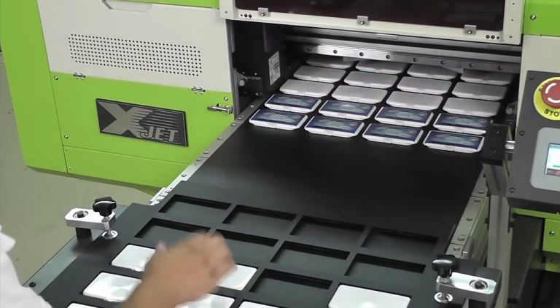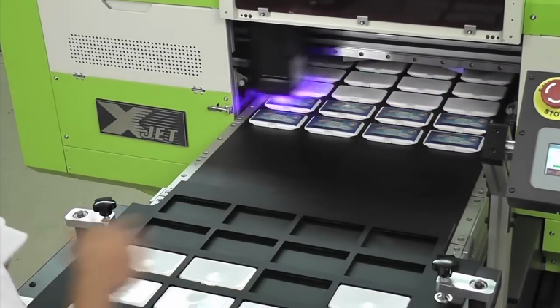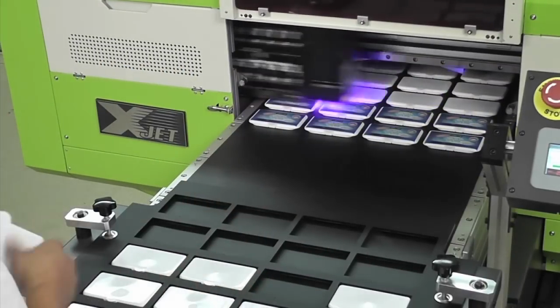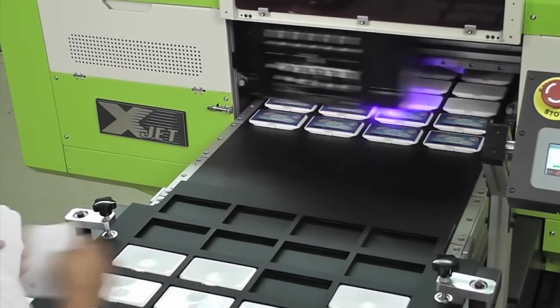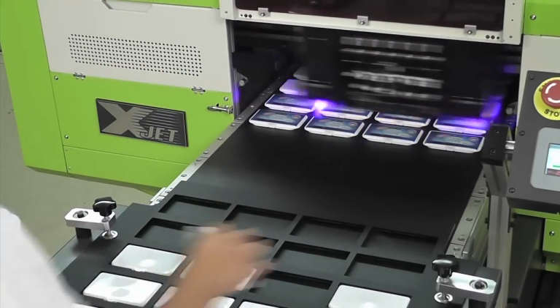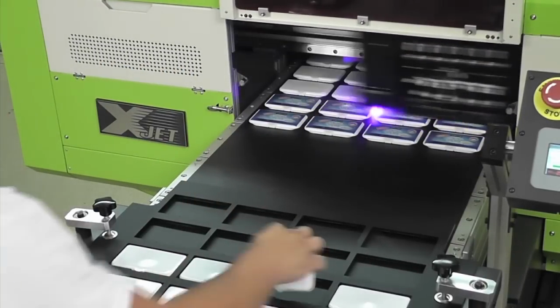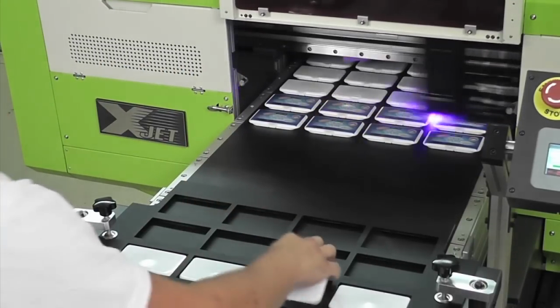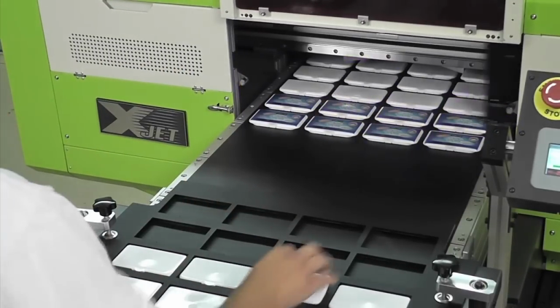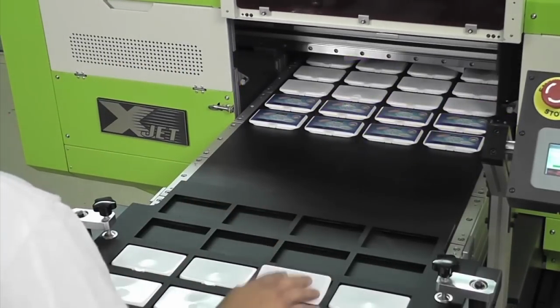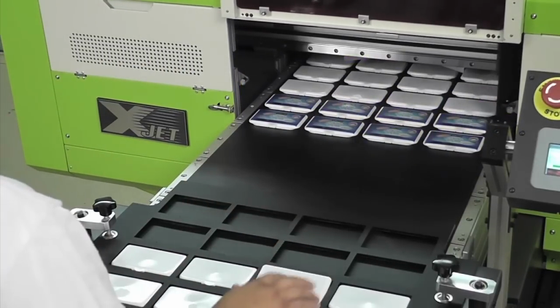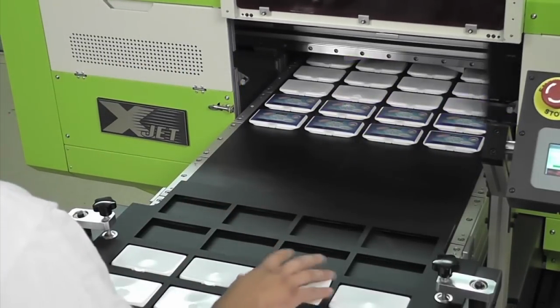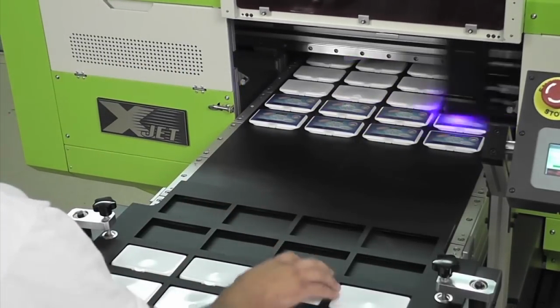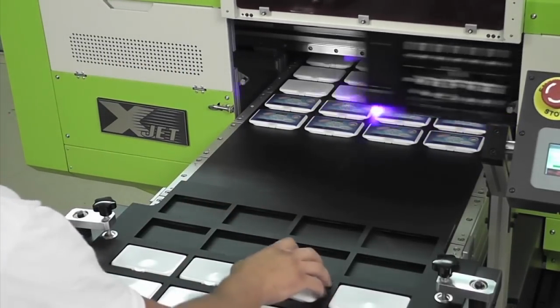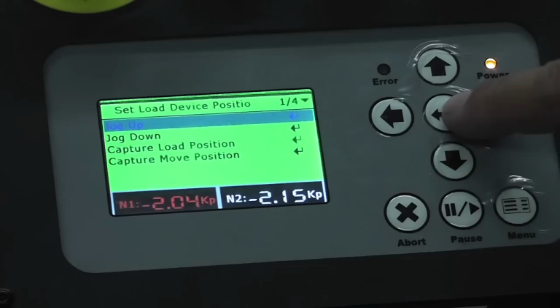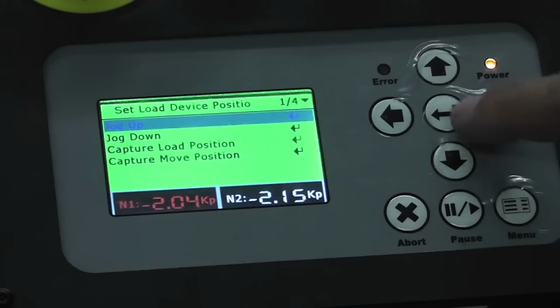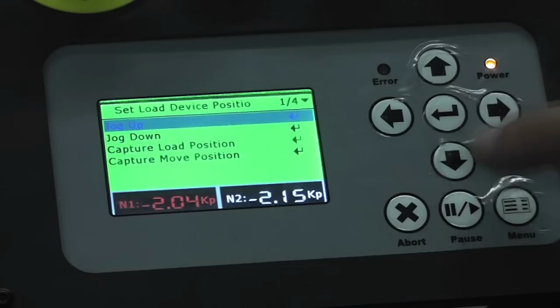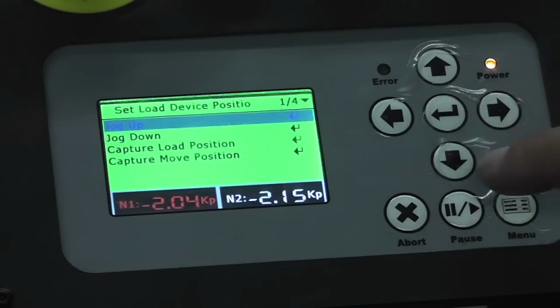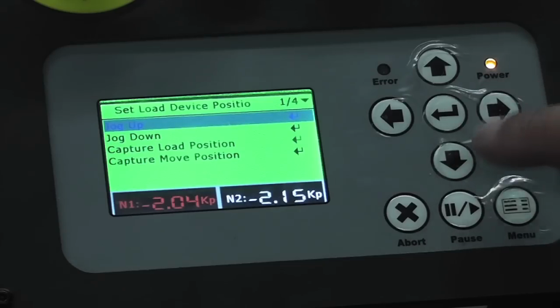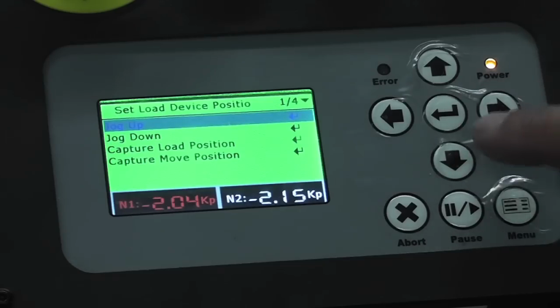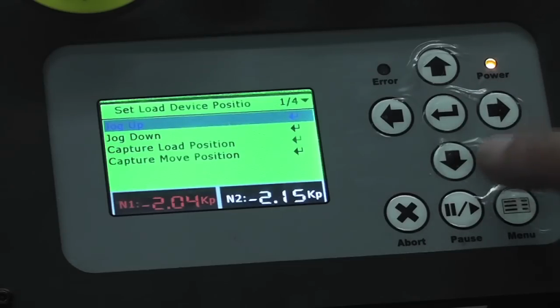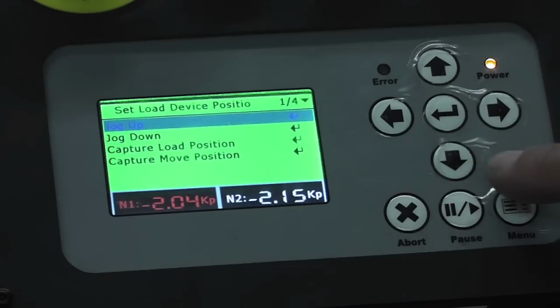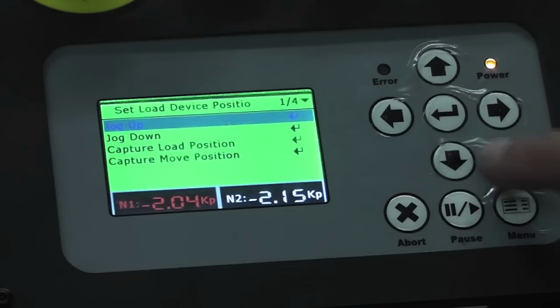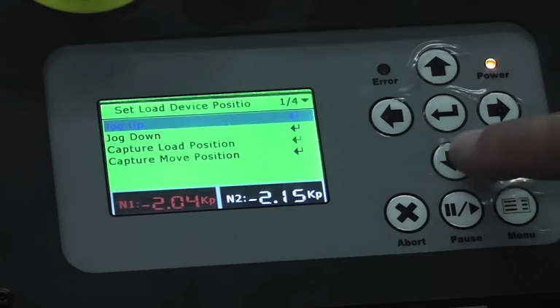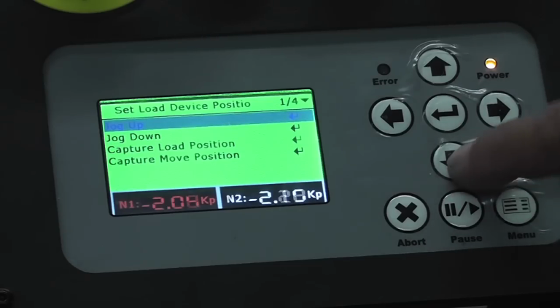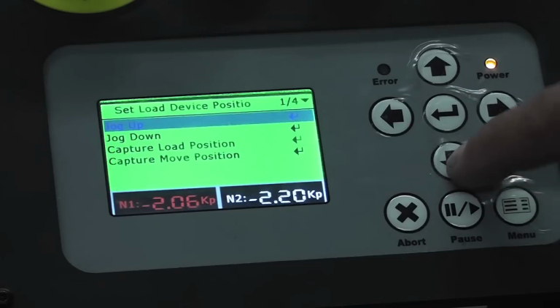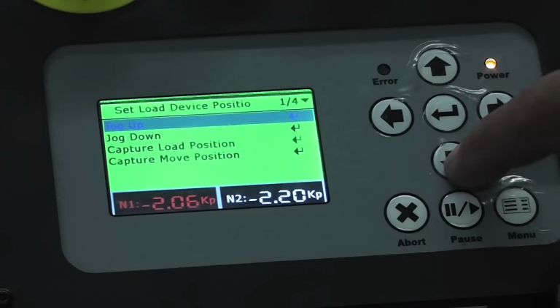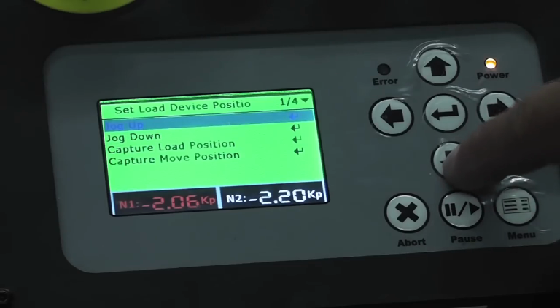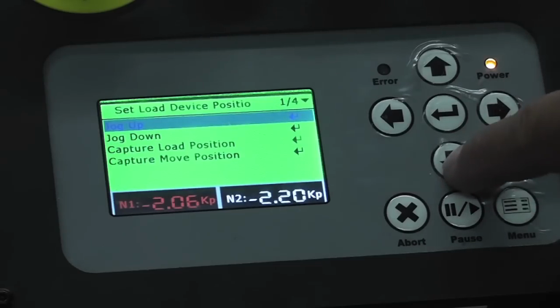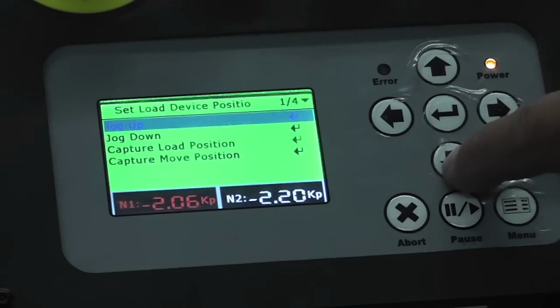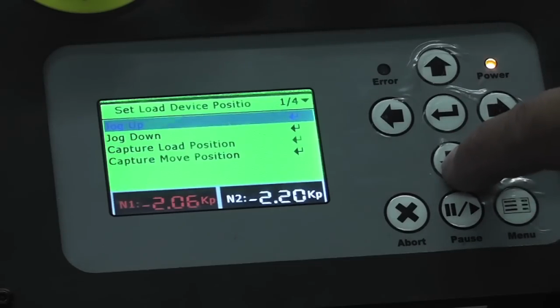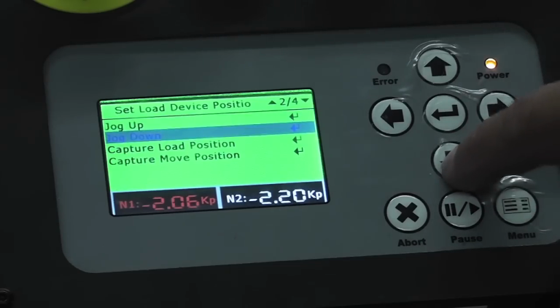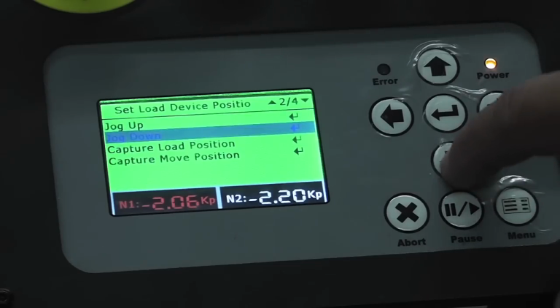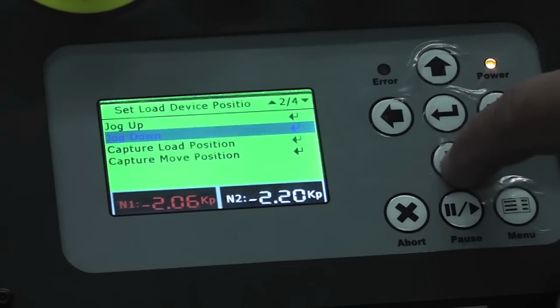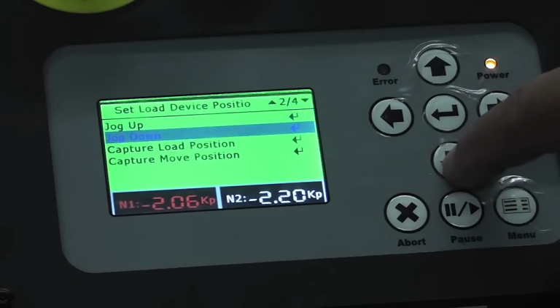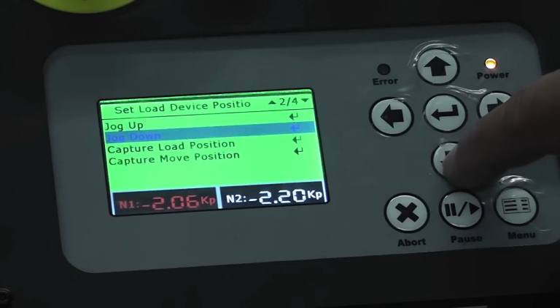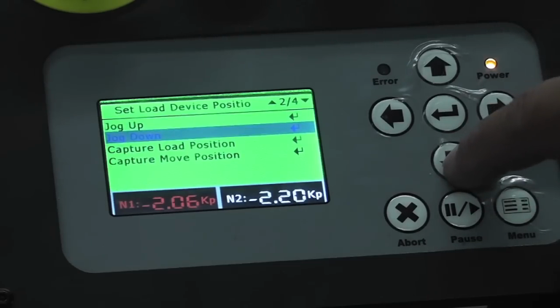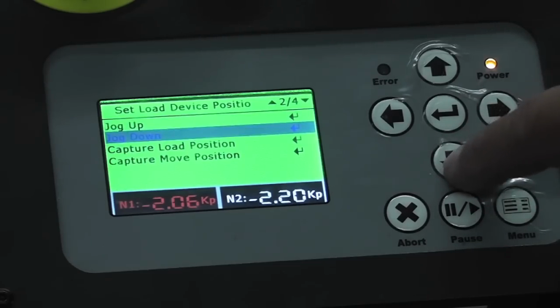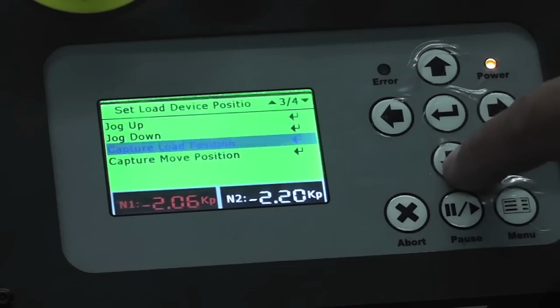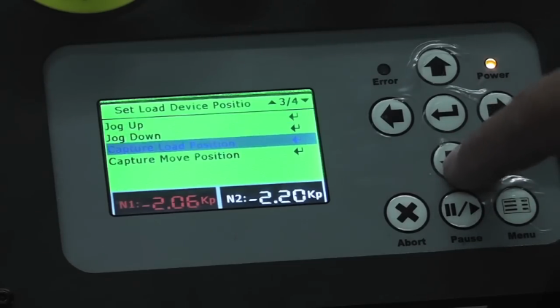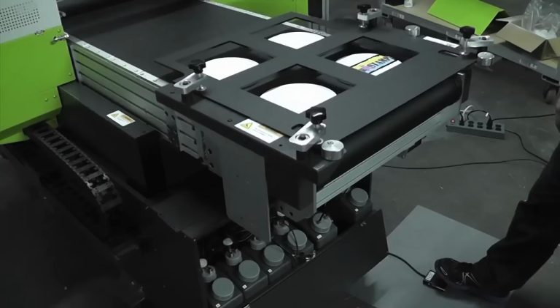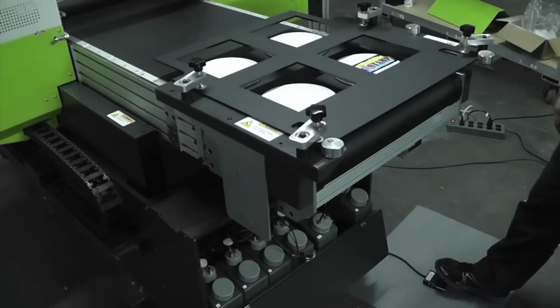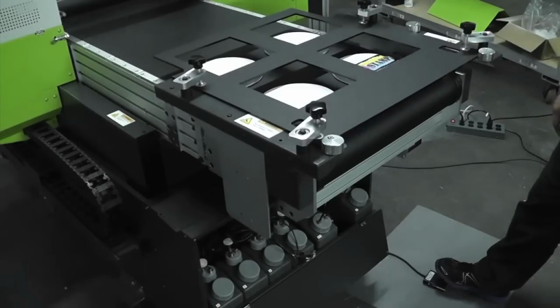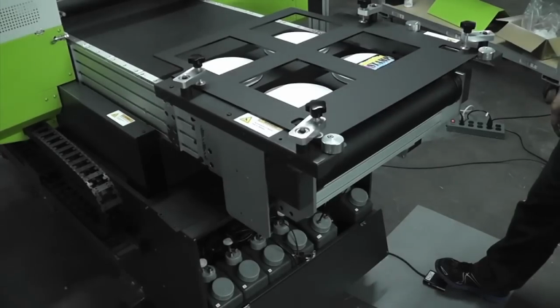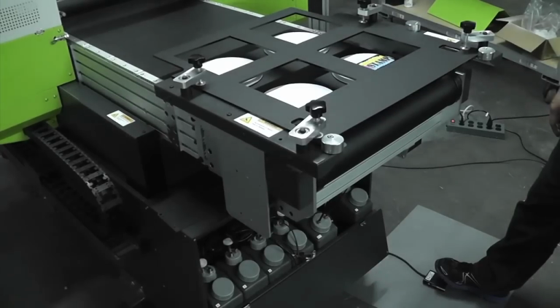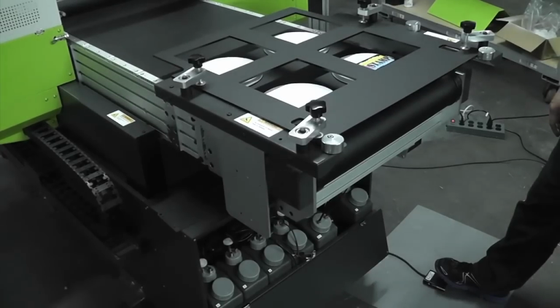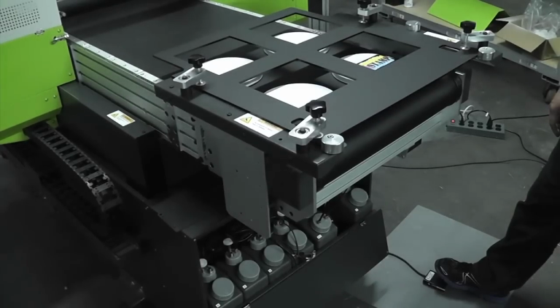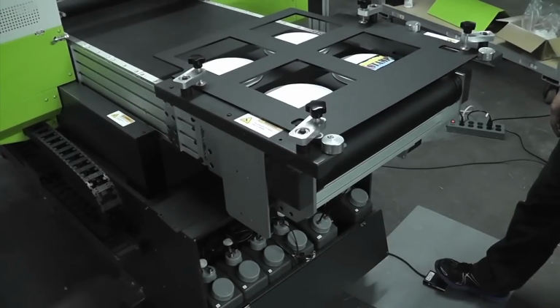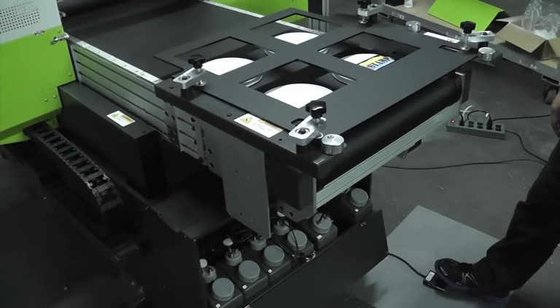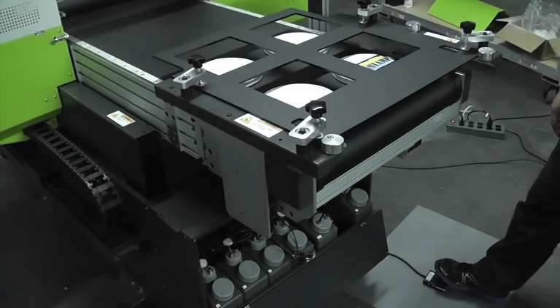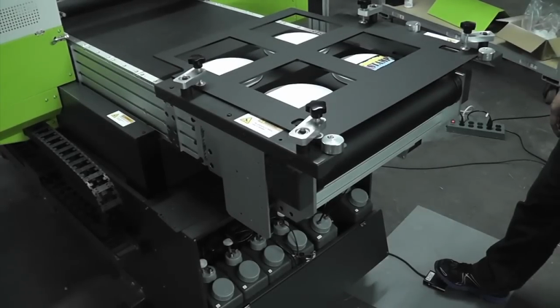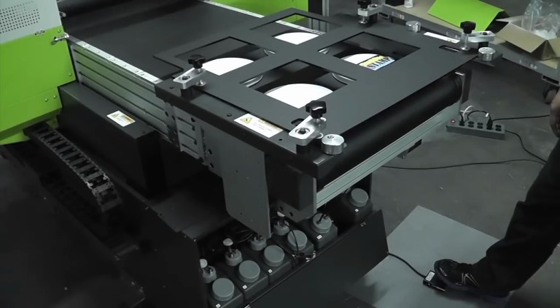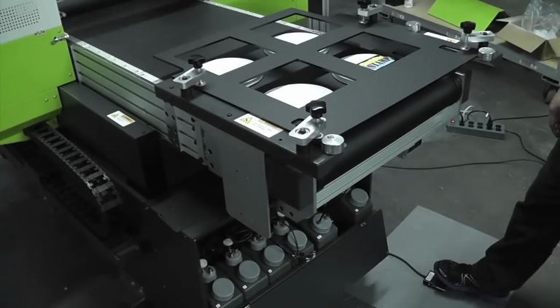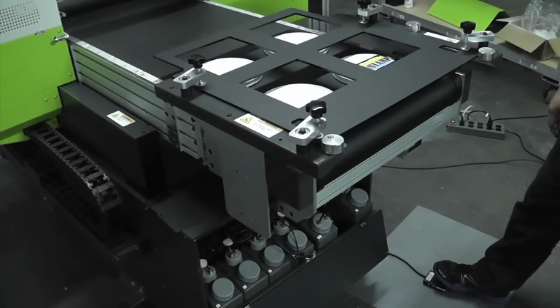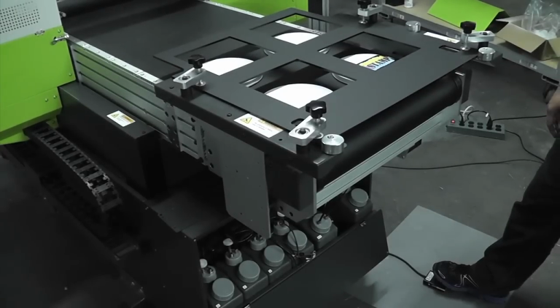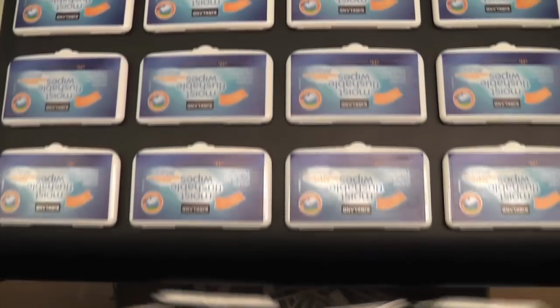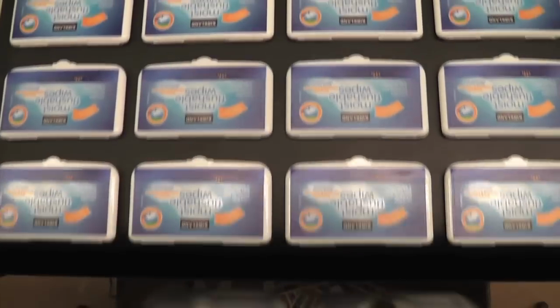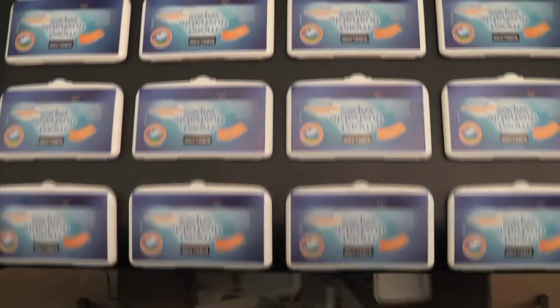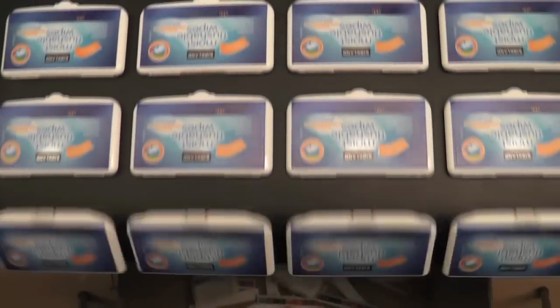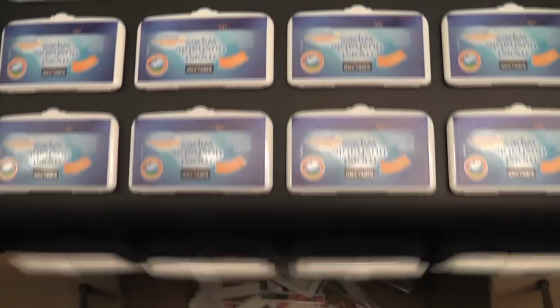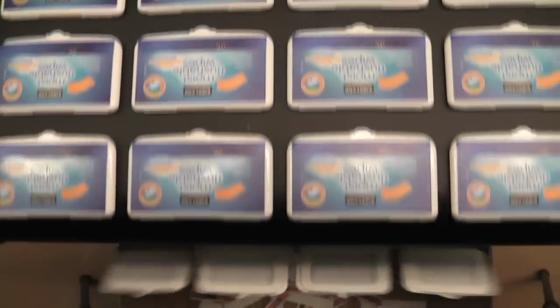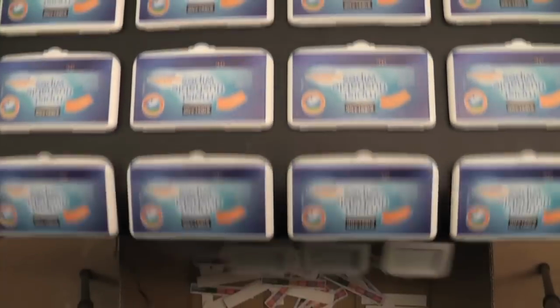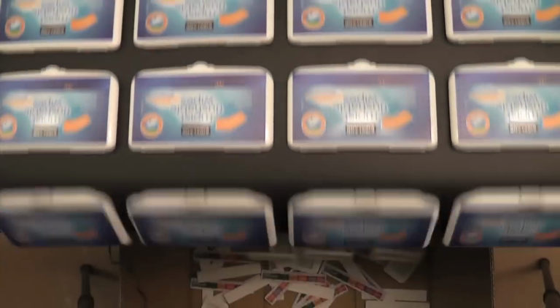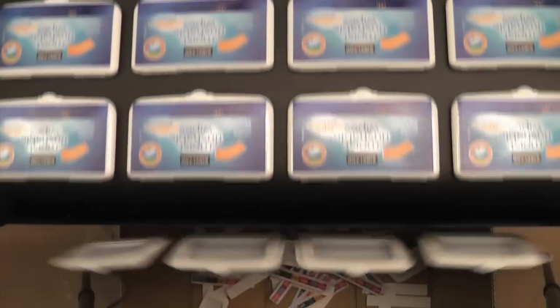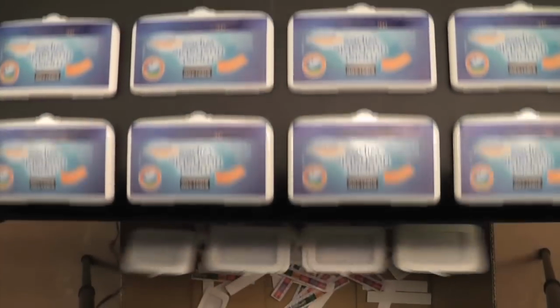The X-Jet is automation ready, featuring a part conveyor and Ink Cups Now's patent-pending, programmable, servo-controlled loading station perfect for continuous high volume runs.